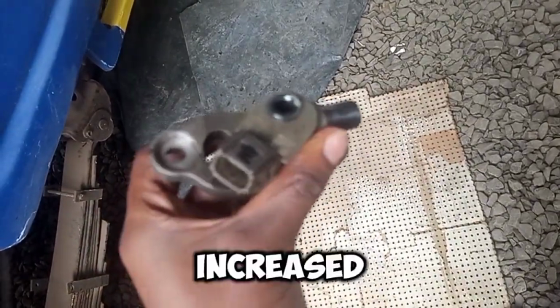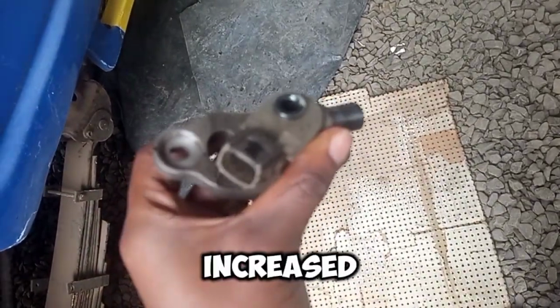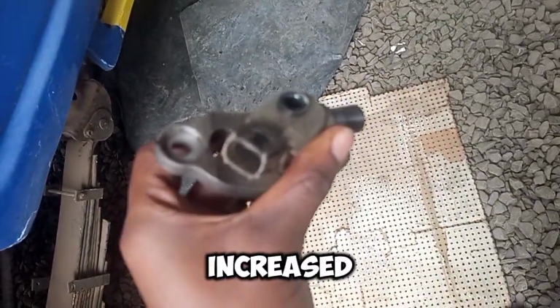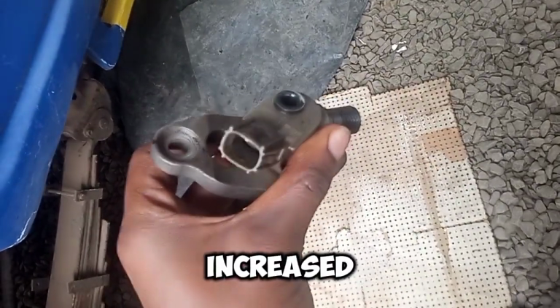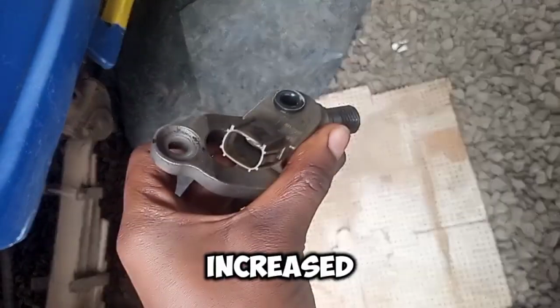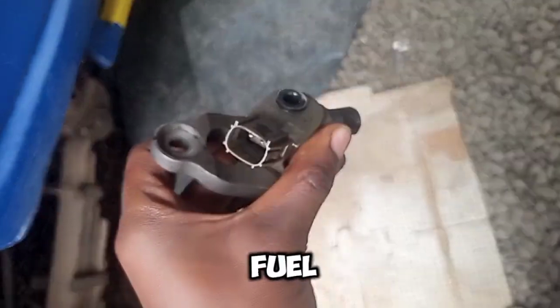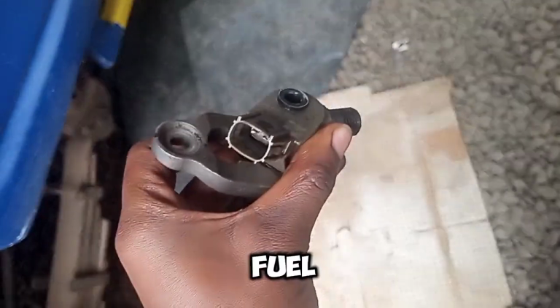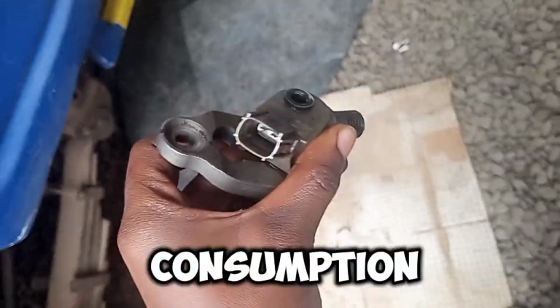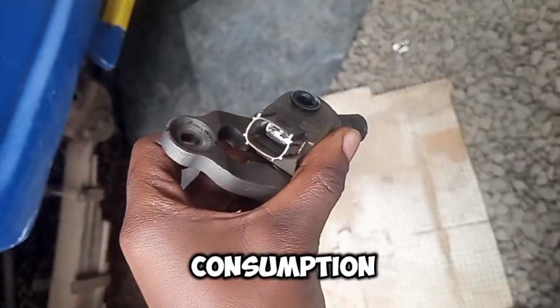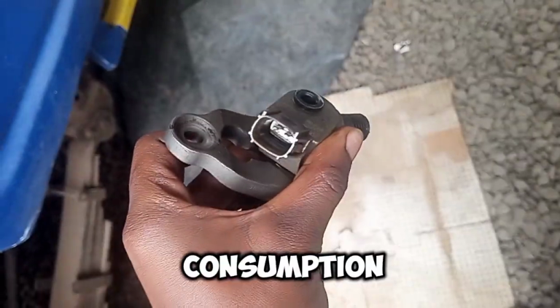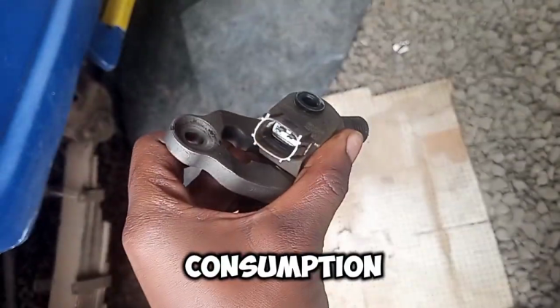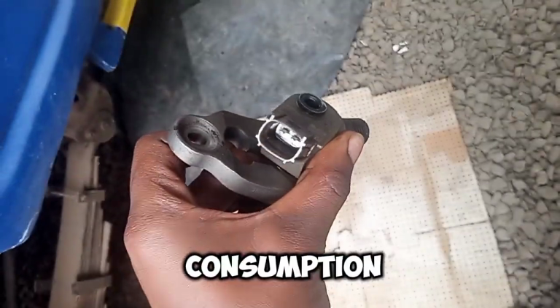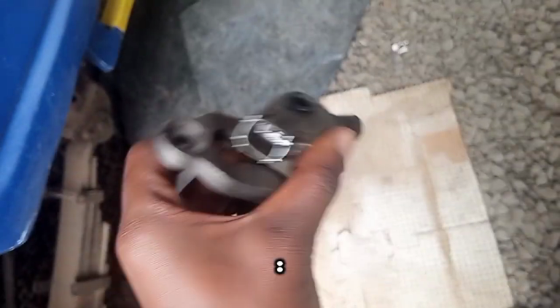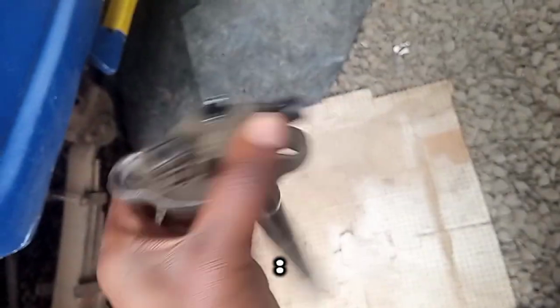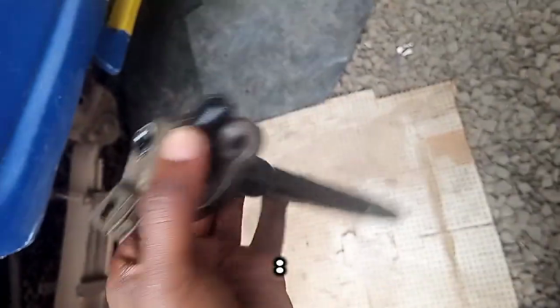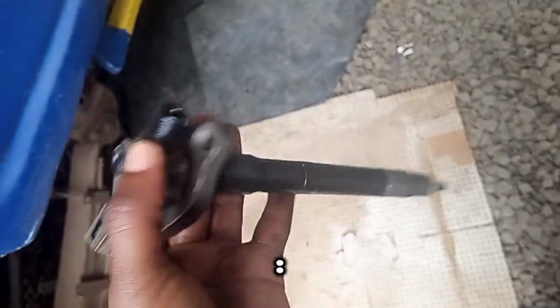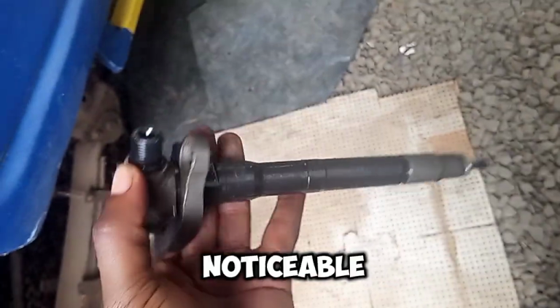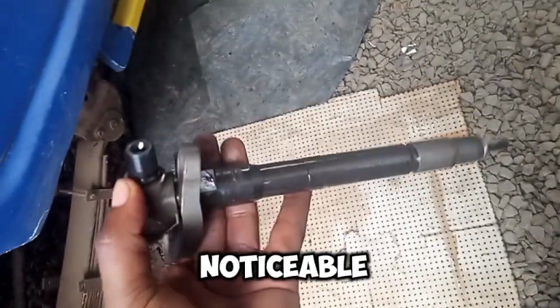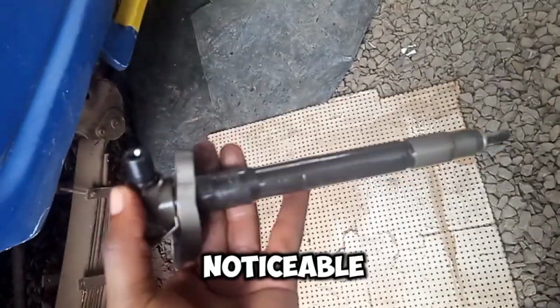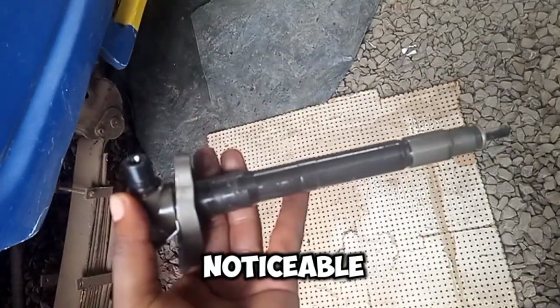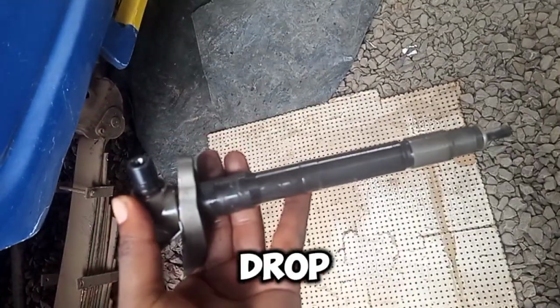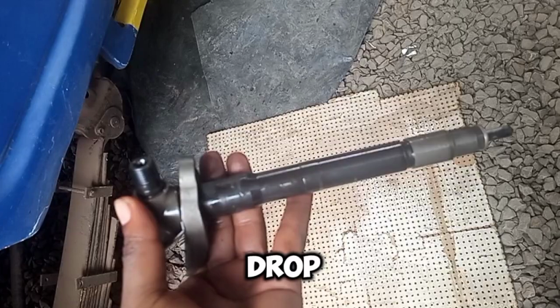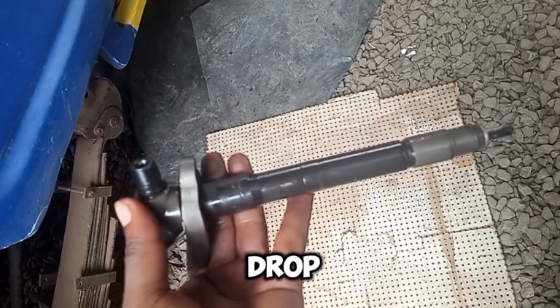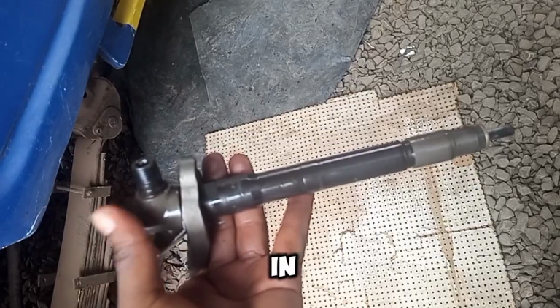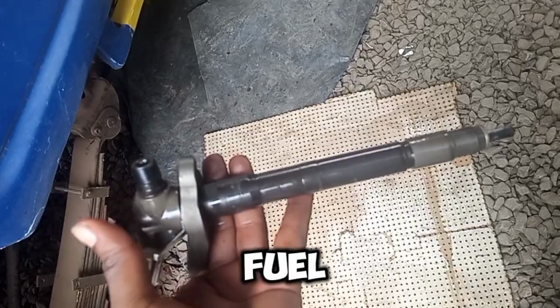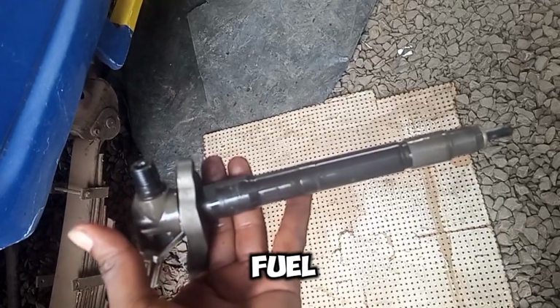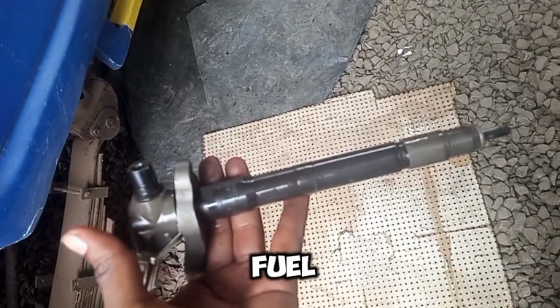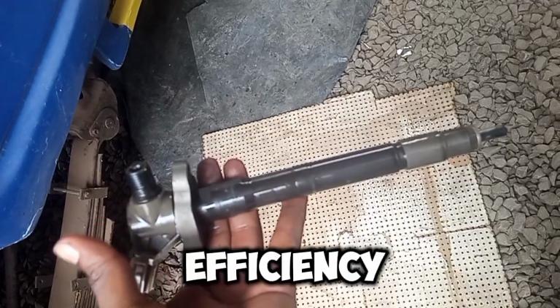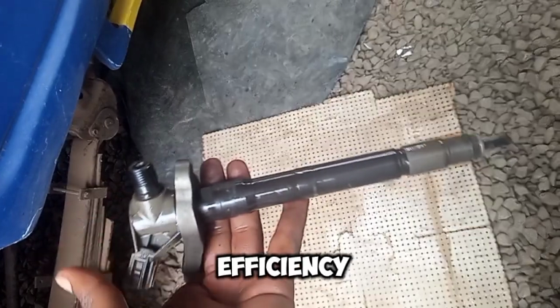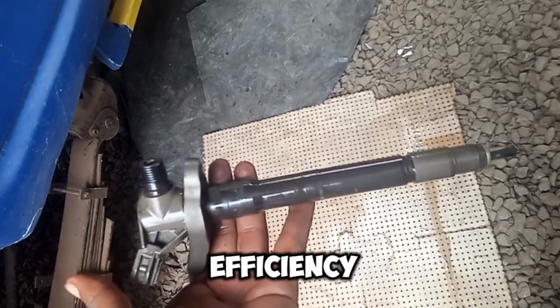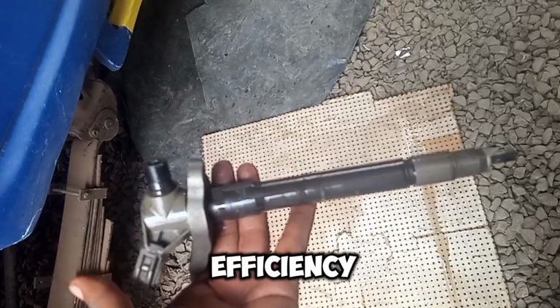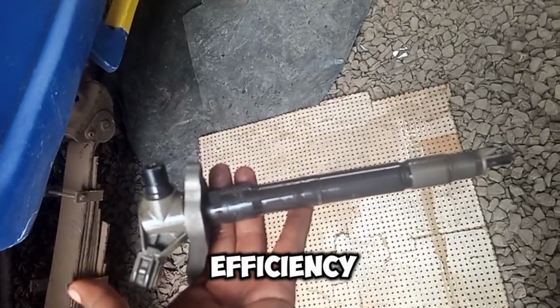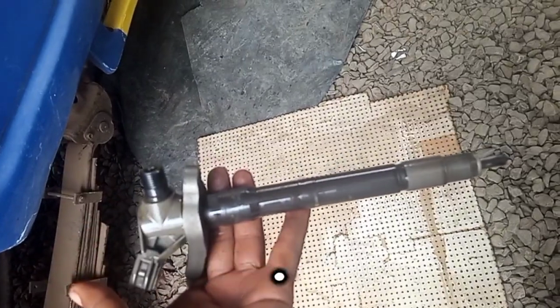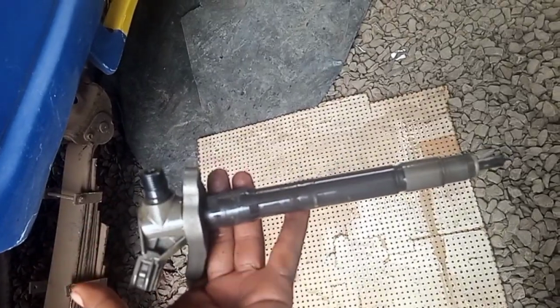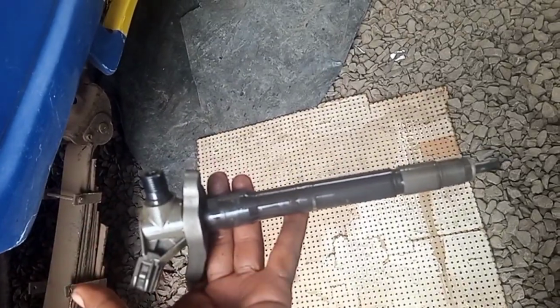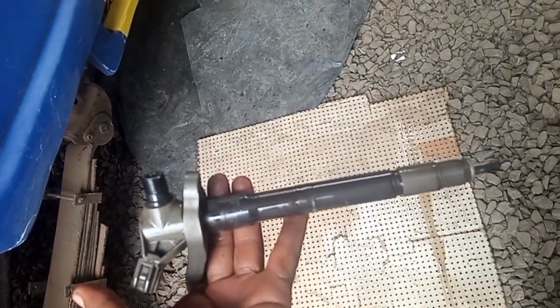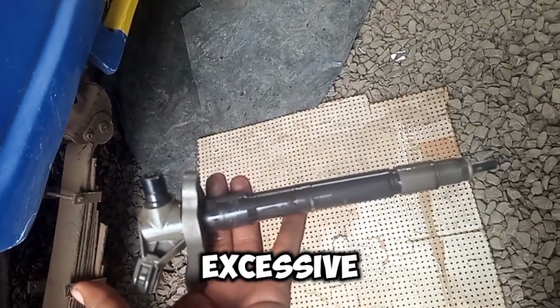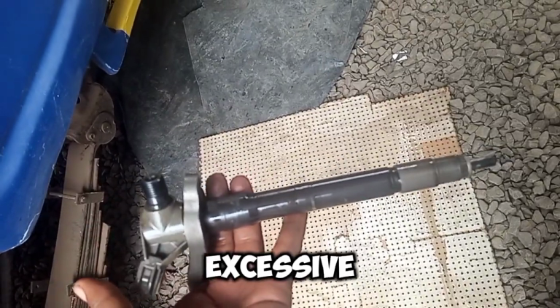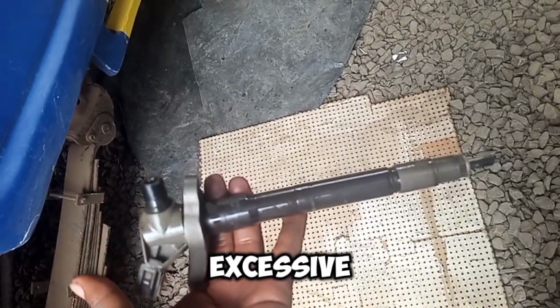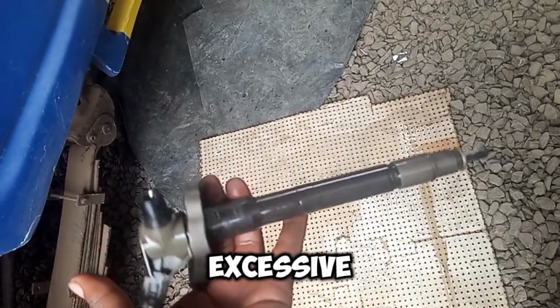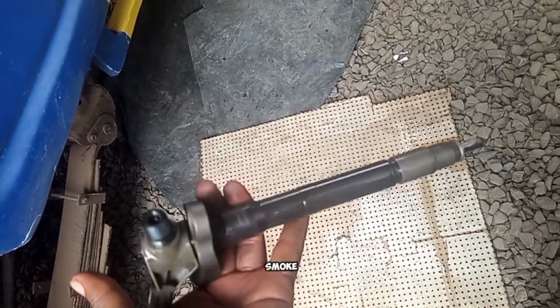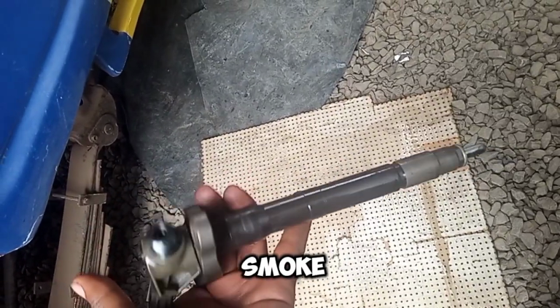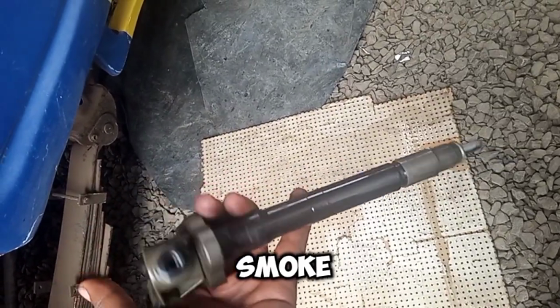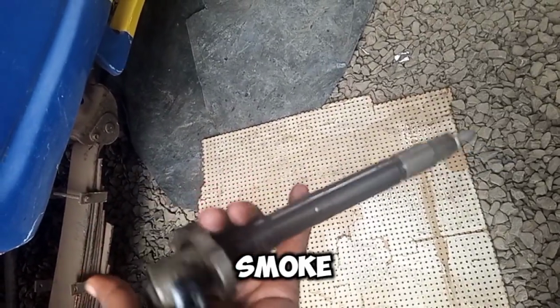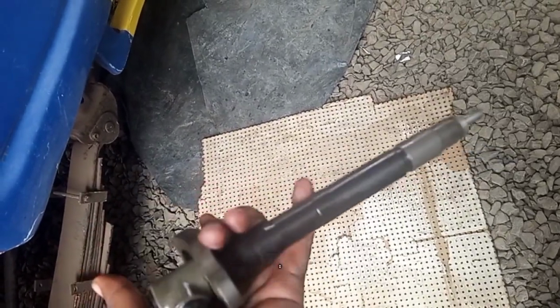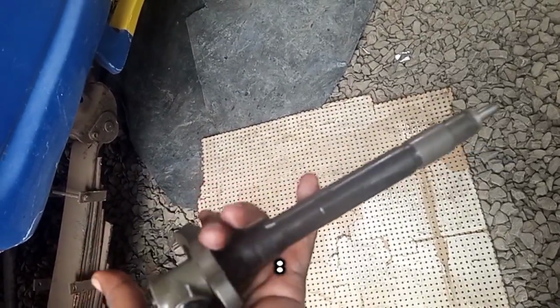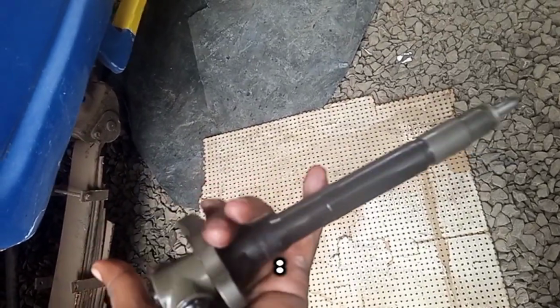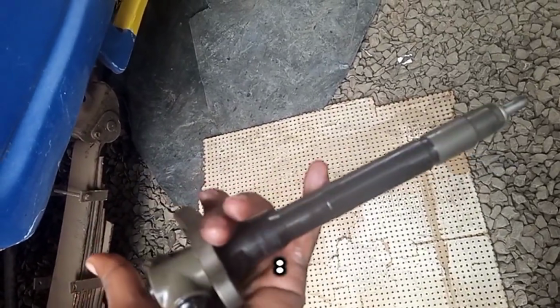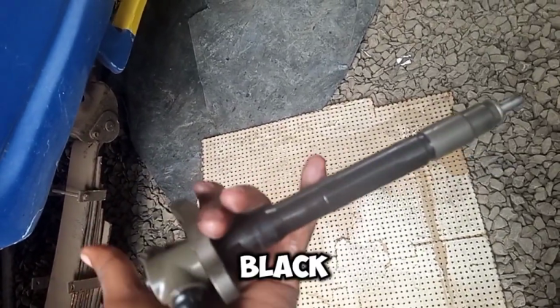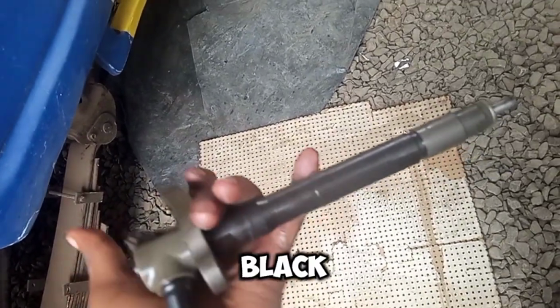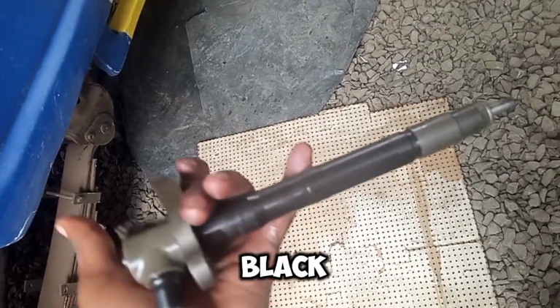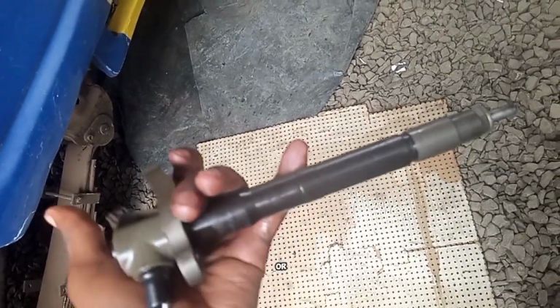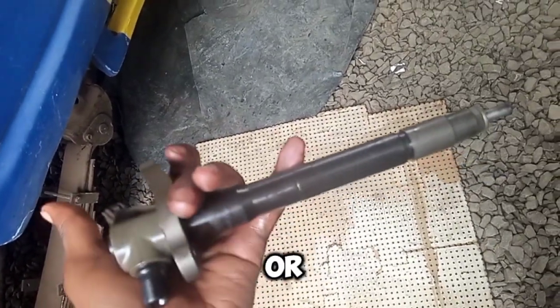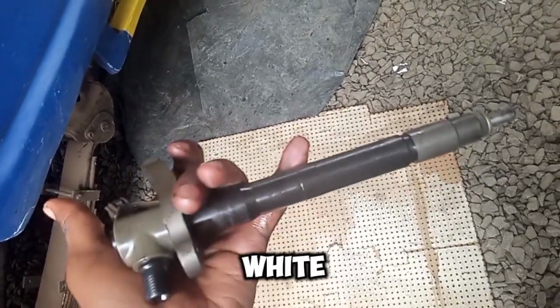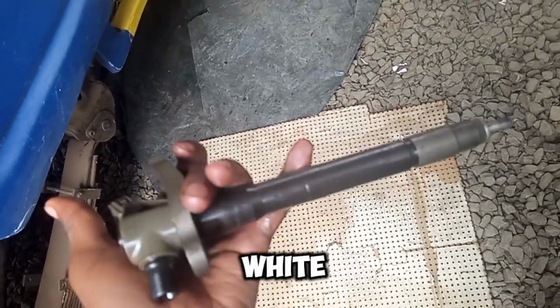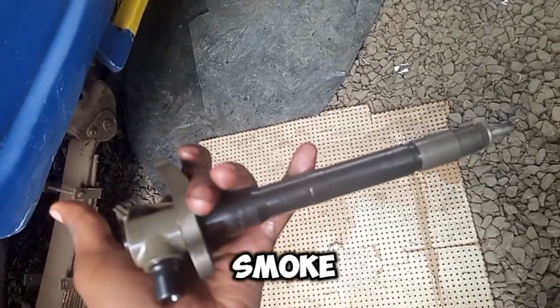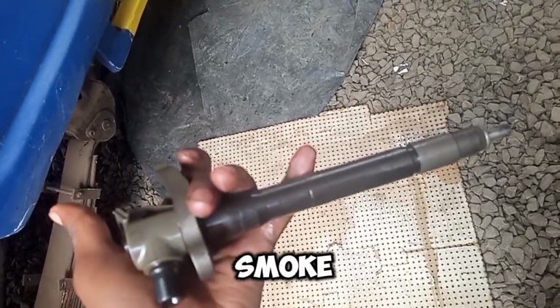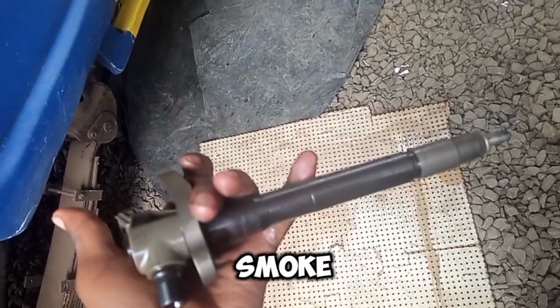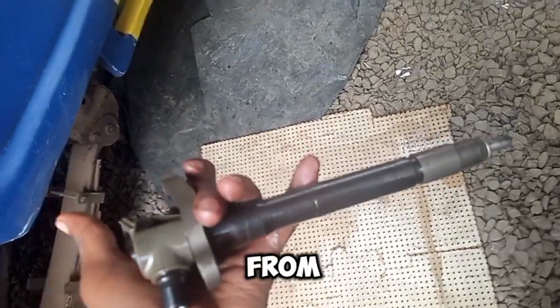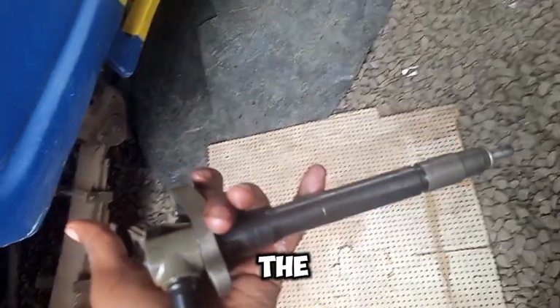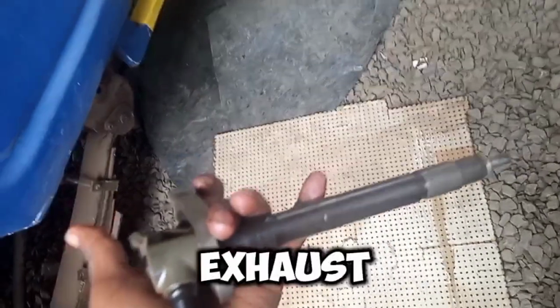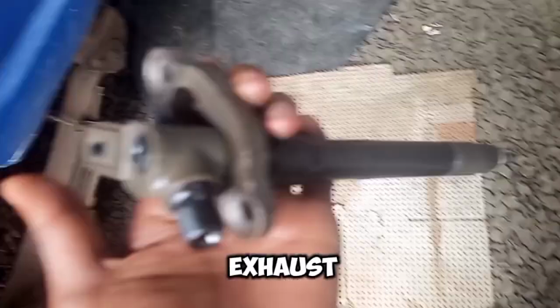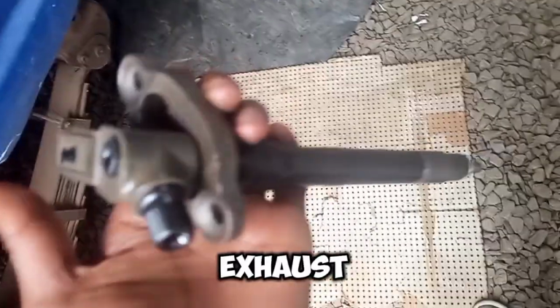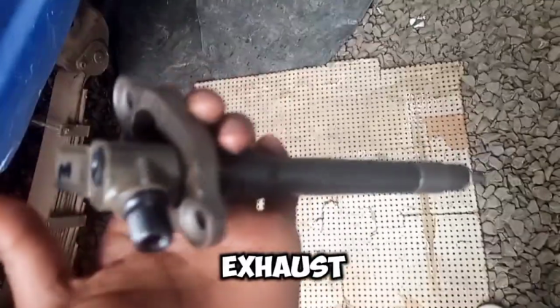Increased fuel consumption — a noticeable drop in fuel efficiency. Excessive smoke: black or white smoke from the exhaust.